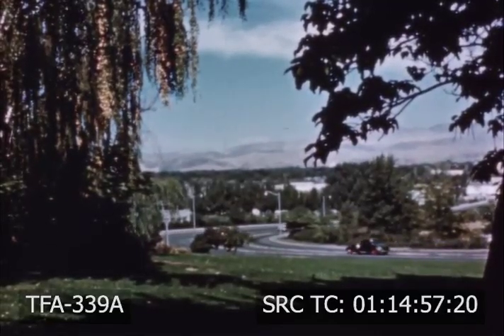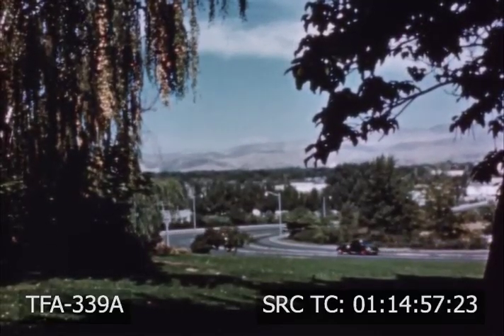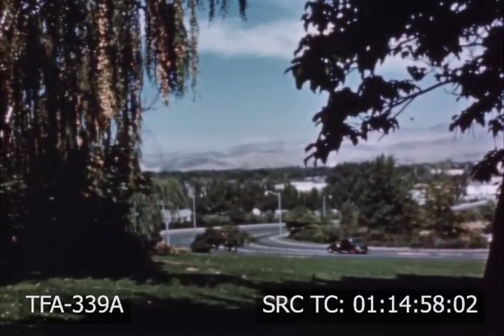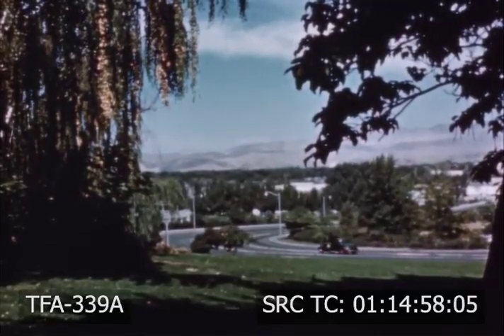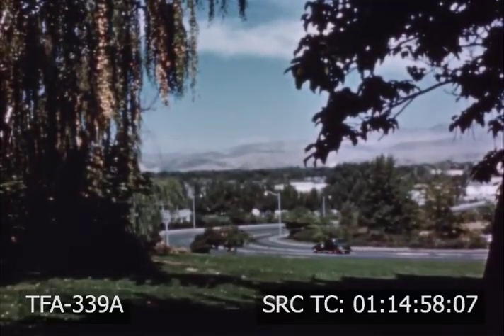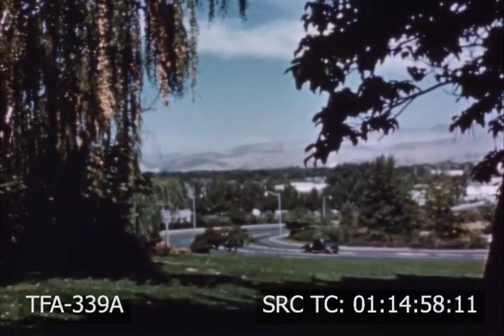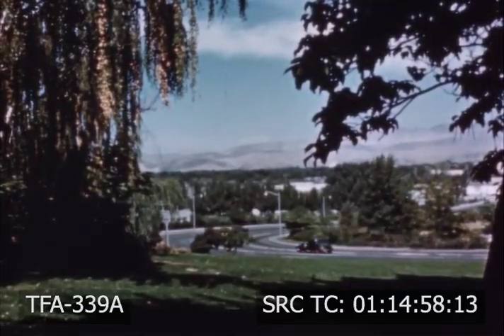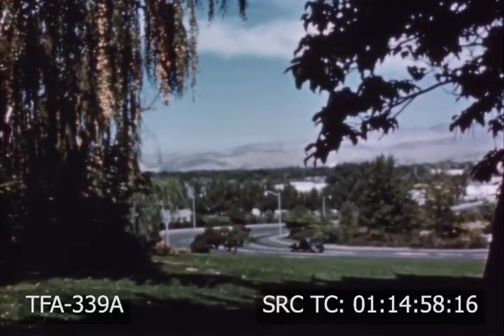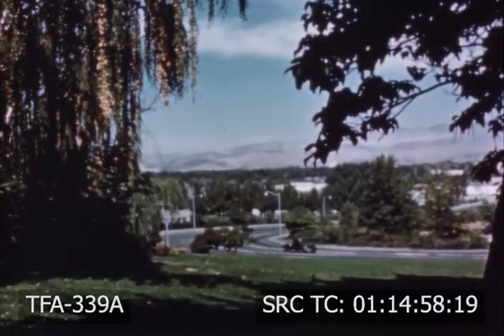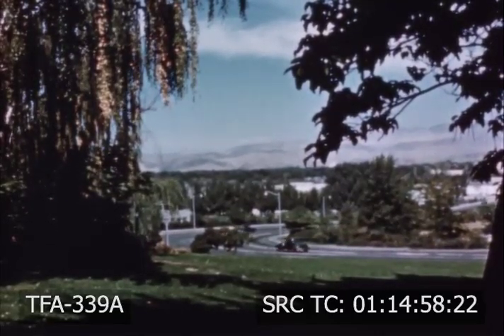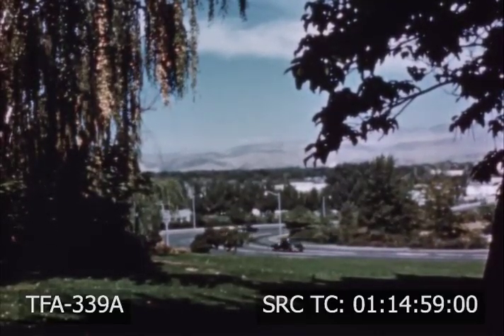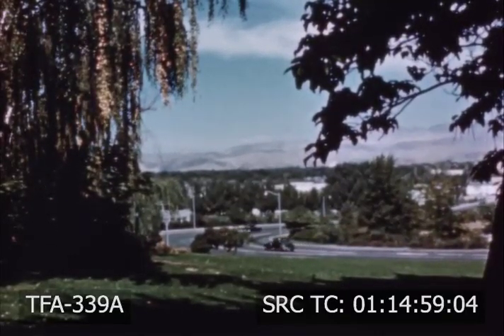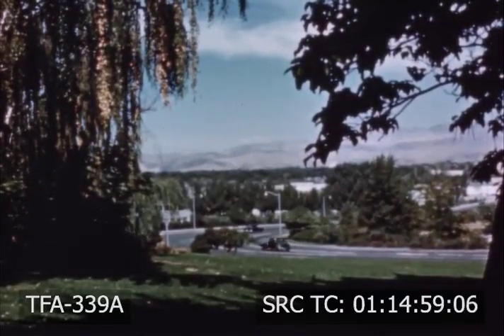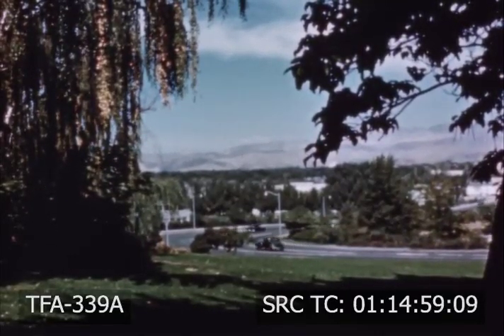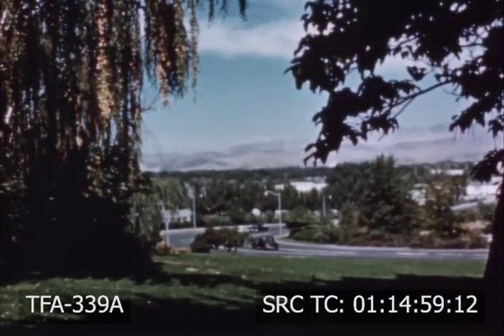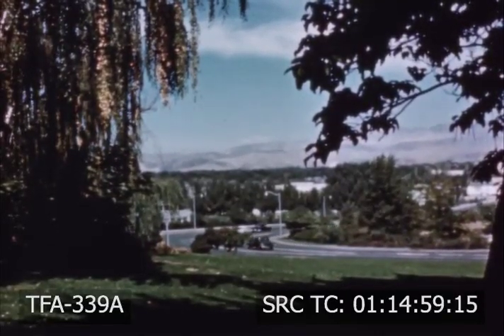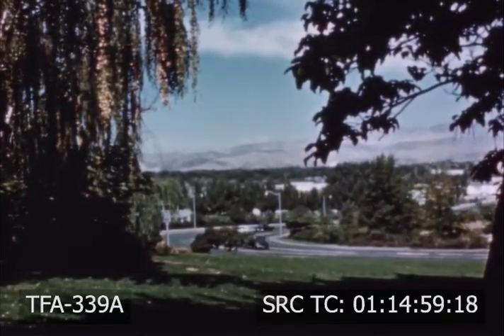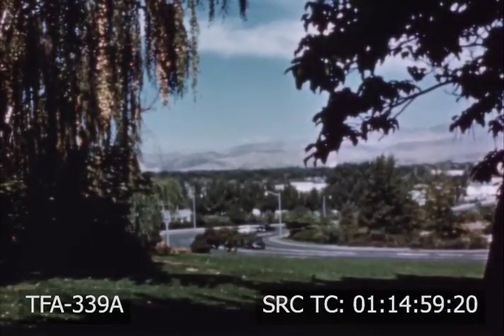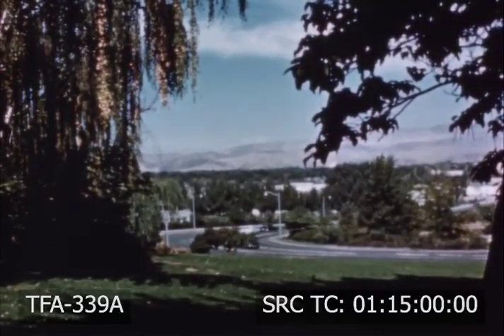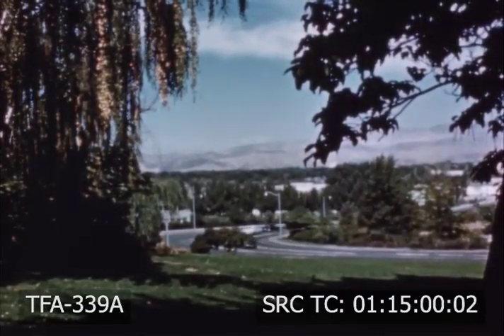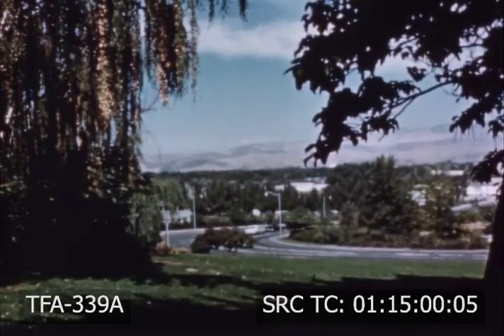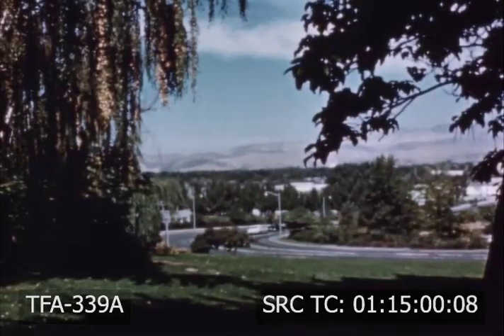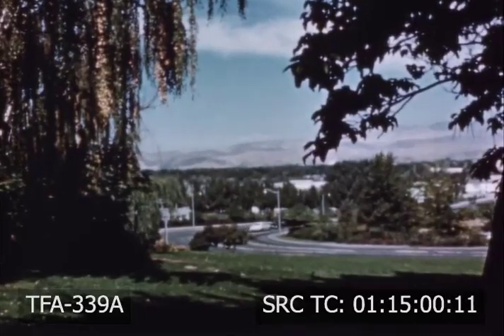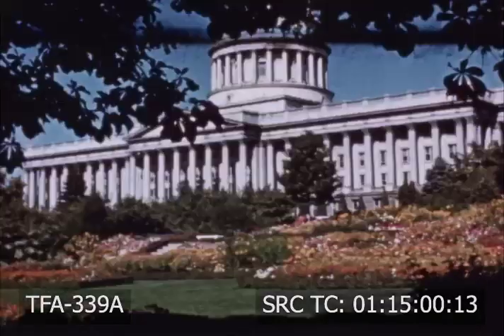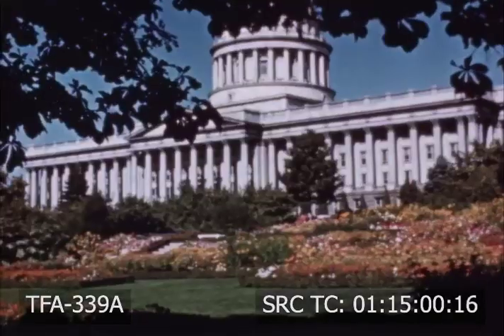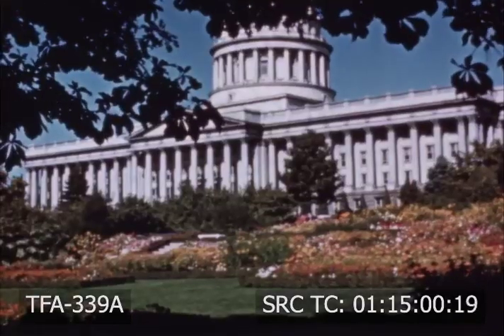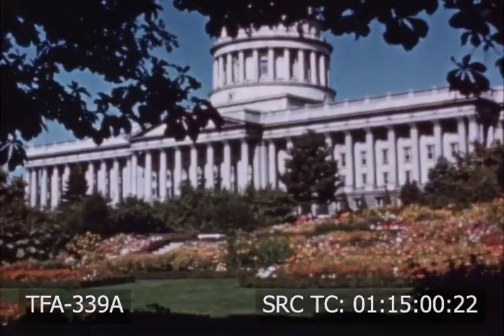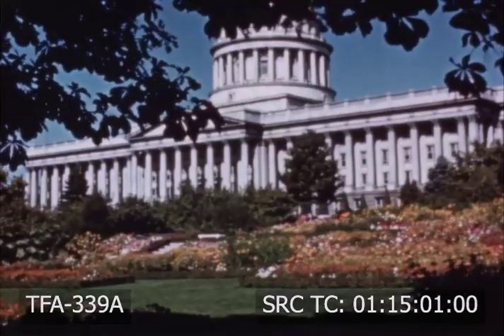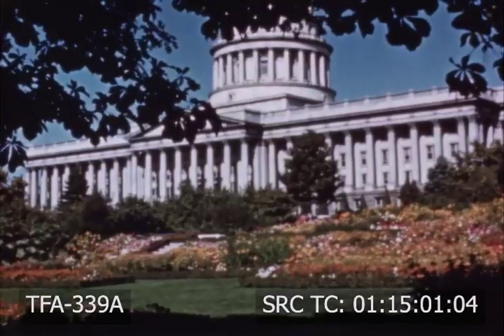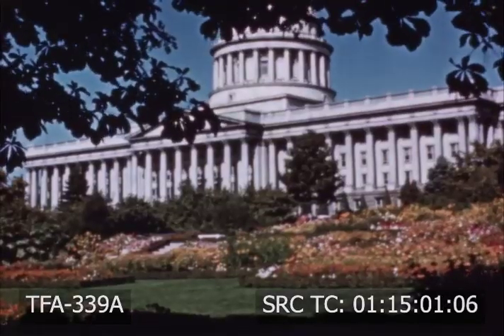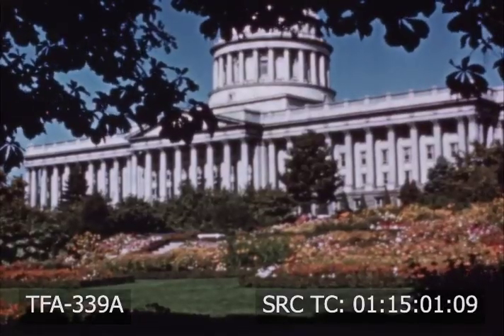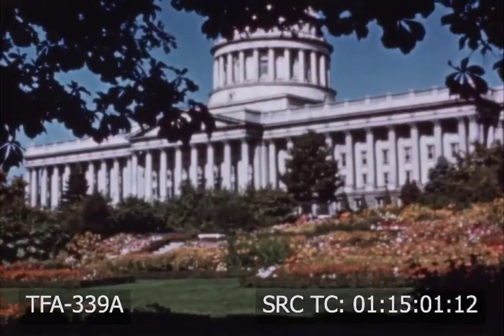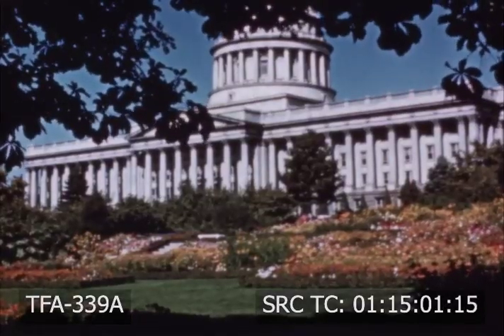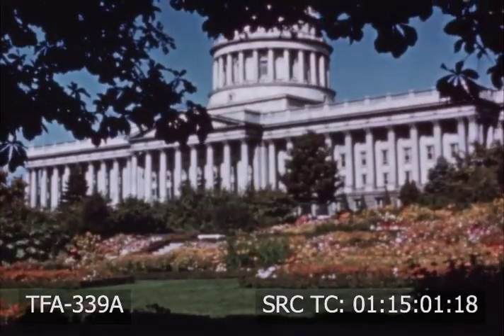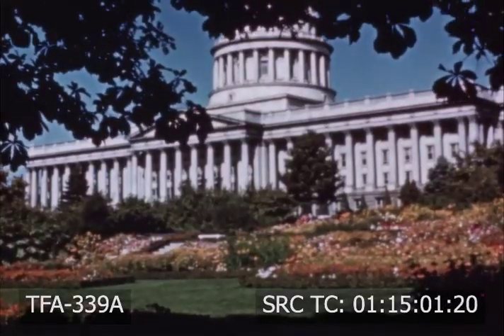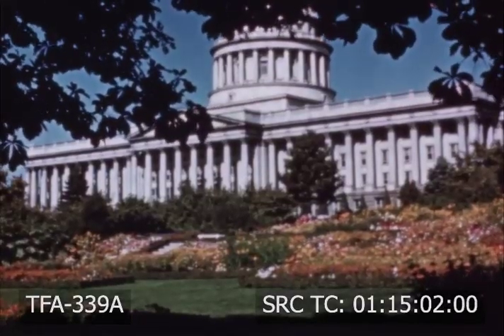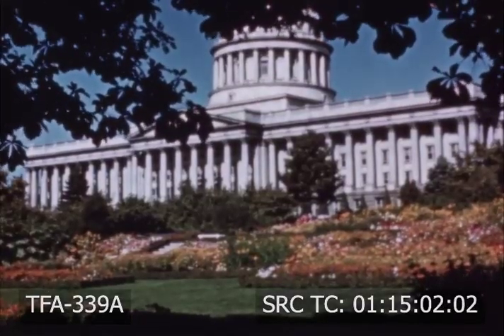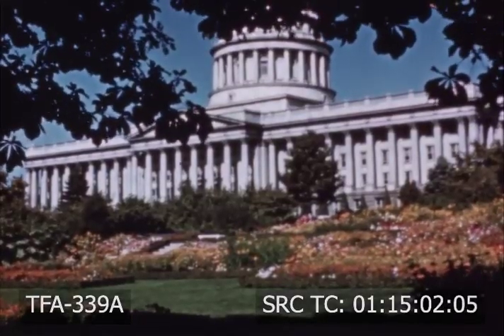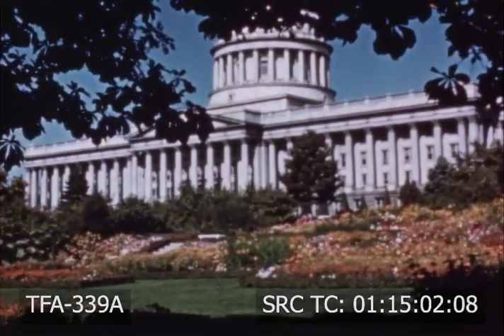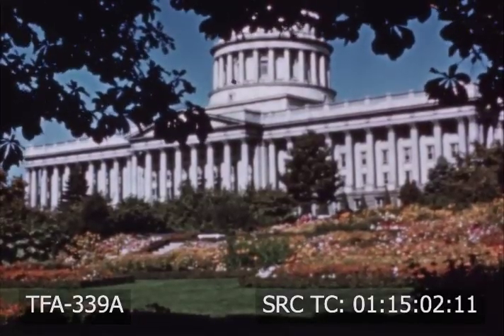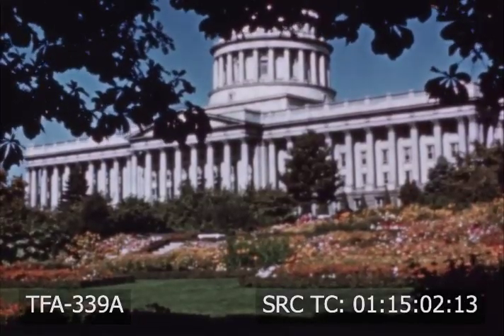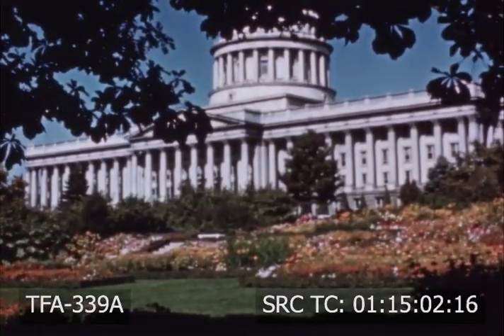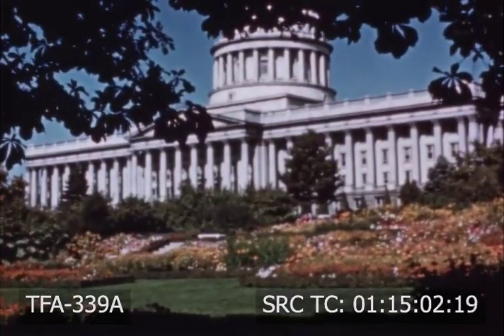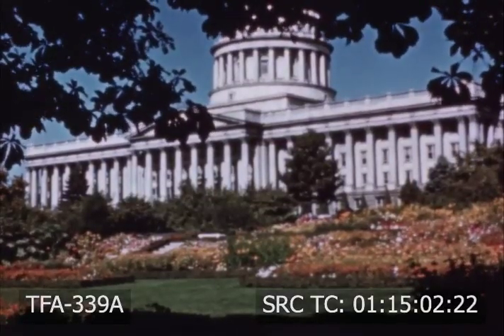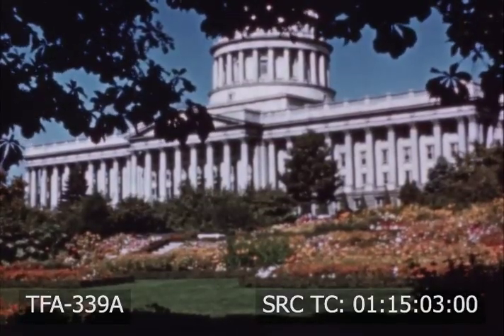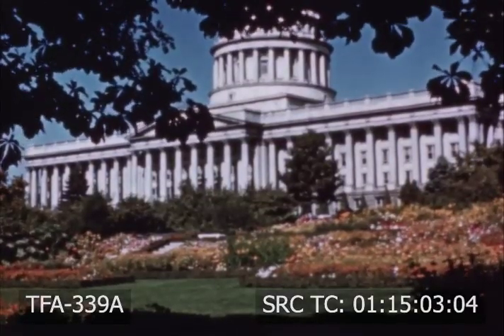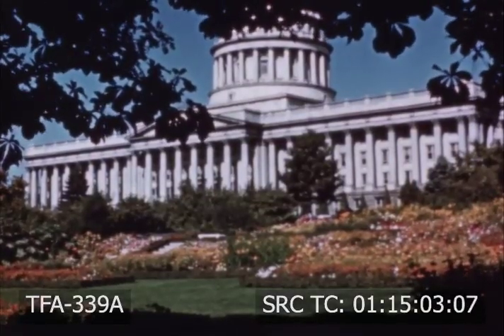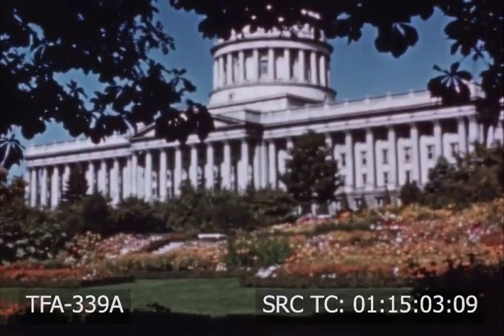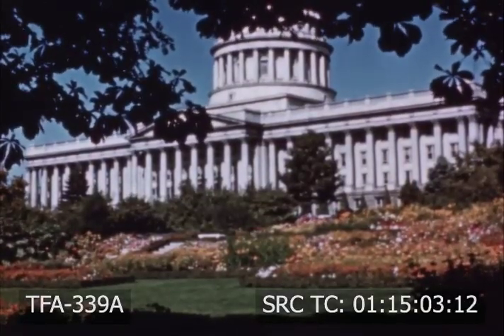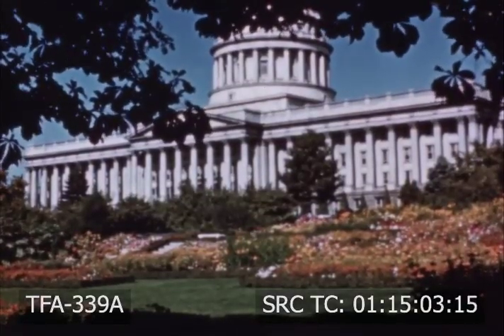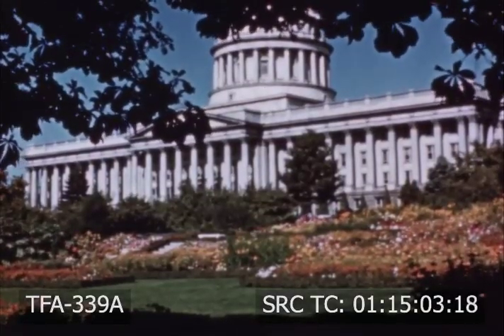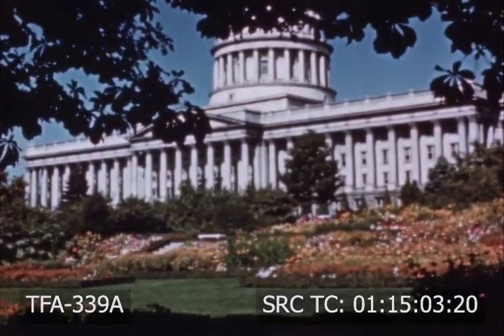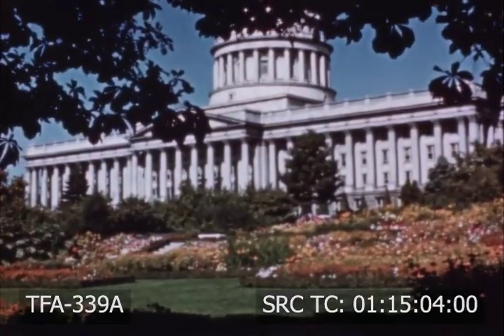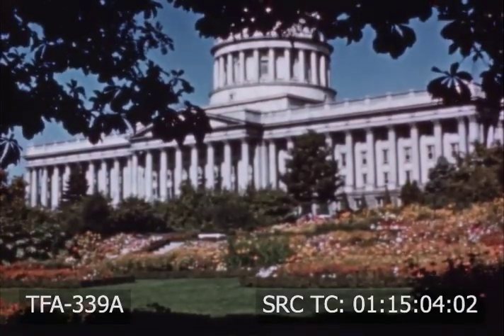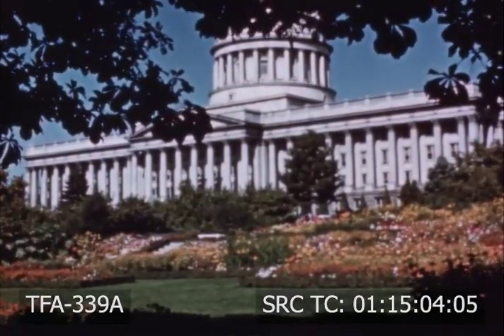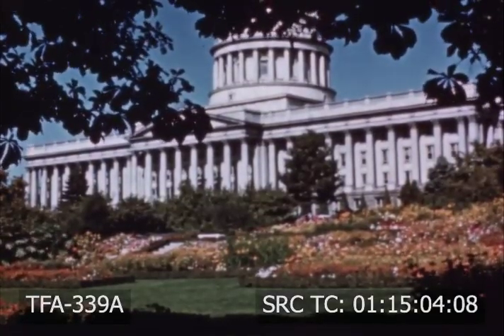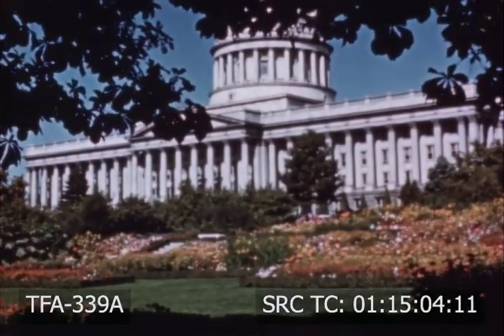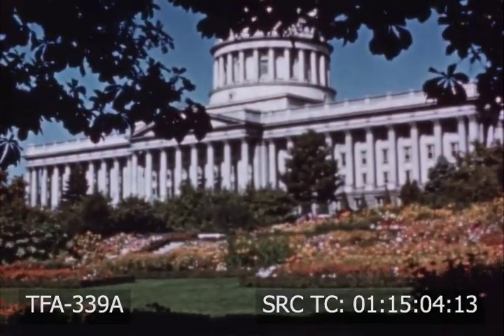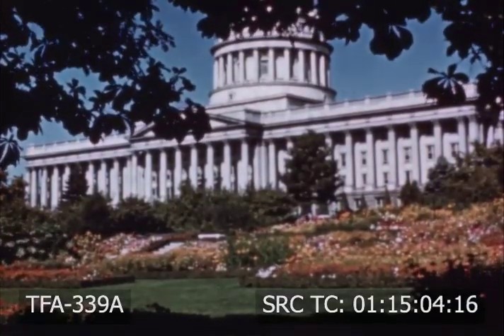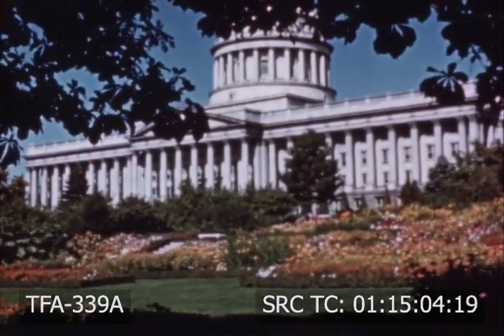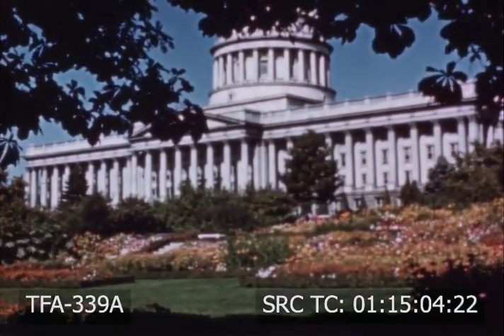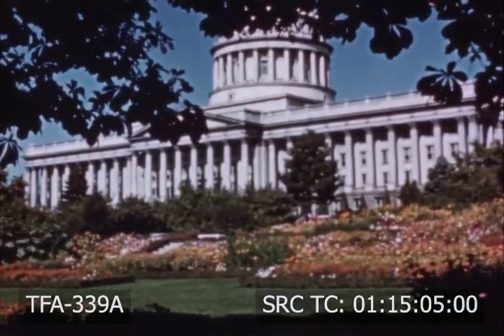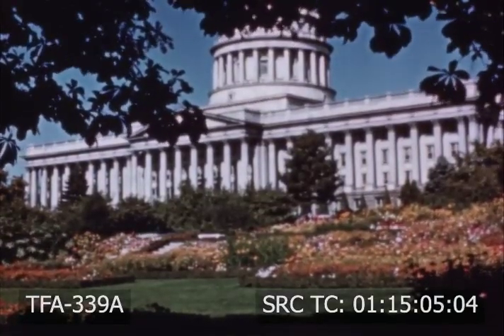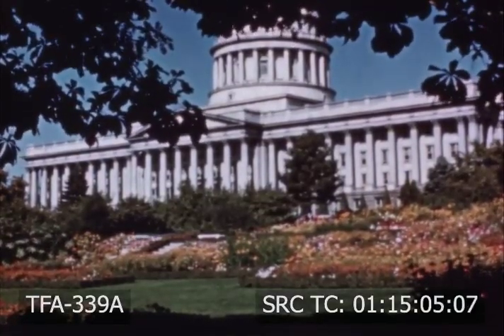Weed-infested vacant lots are disappearing. This western state capital, enhanced by flowers, would not be complete without its lawn.